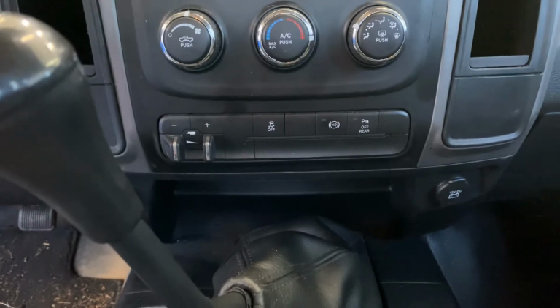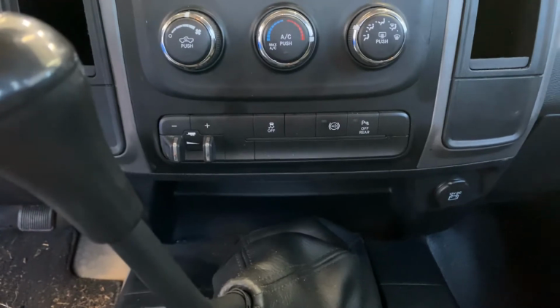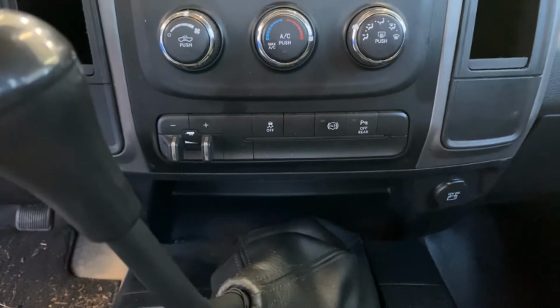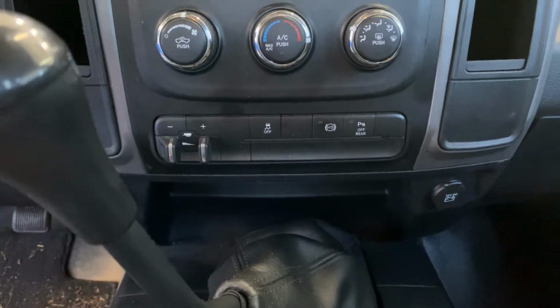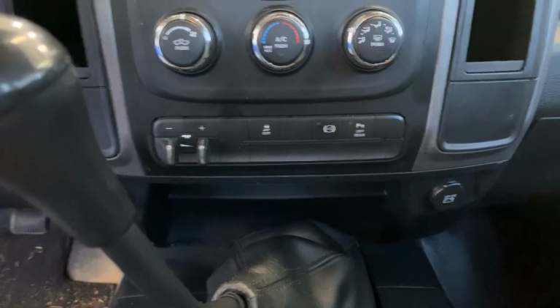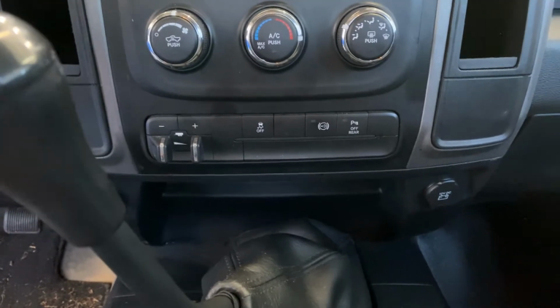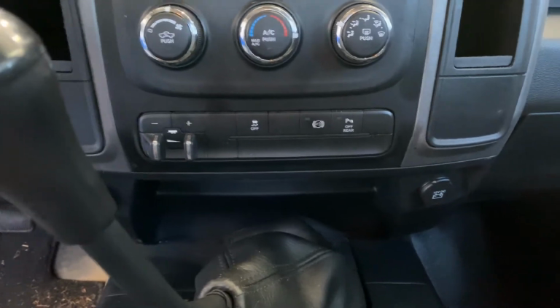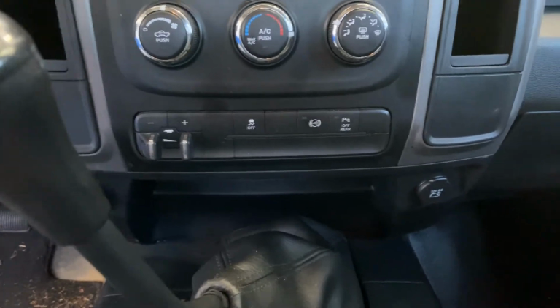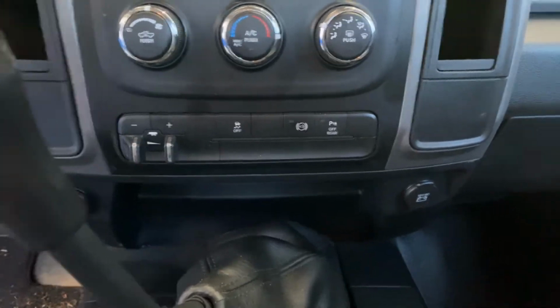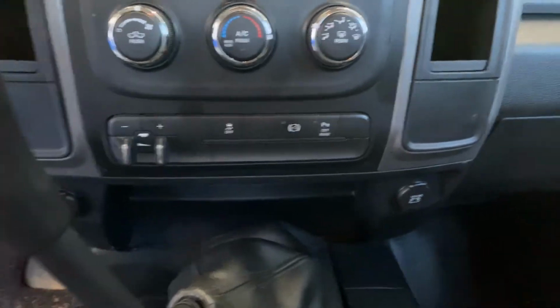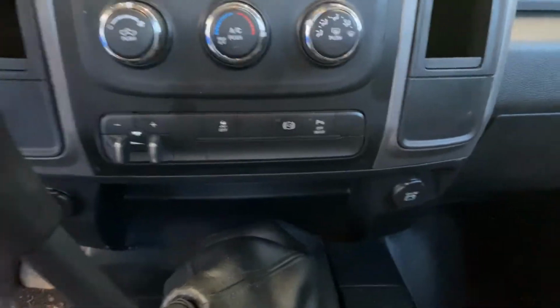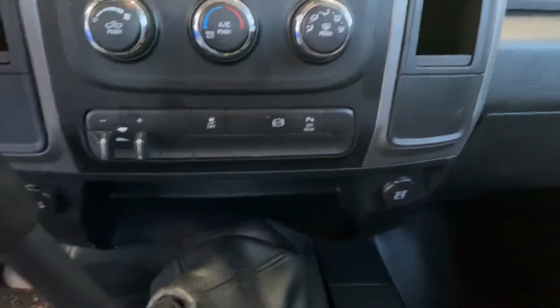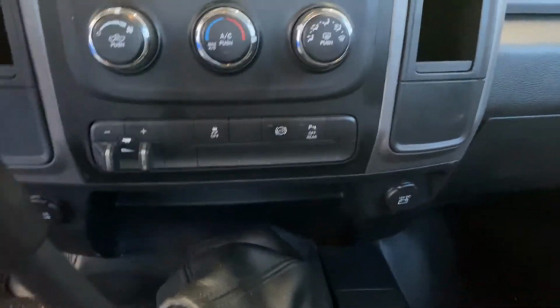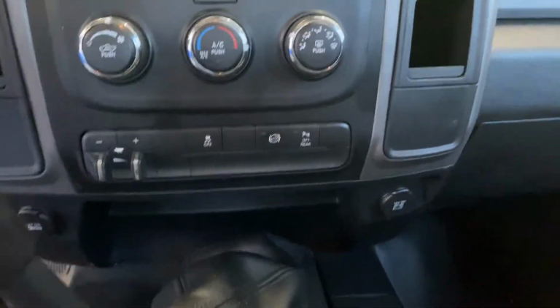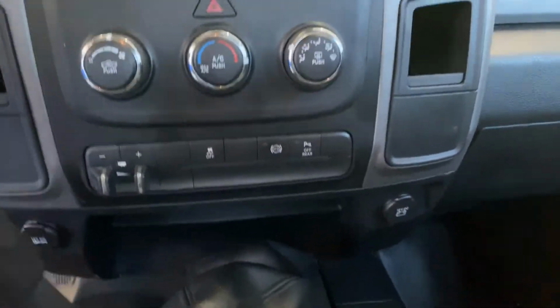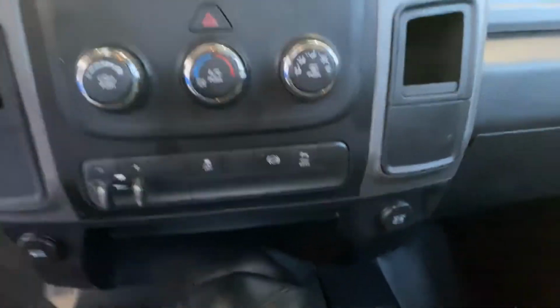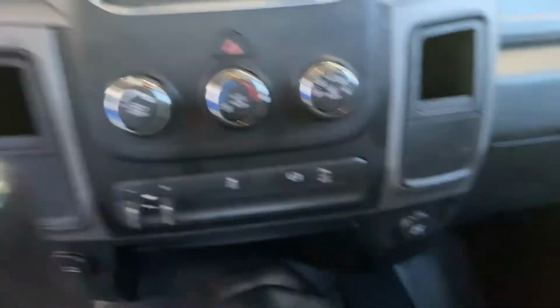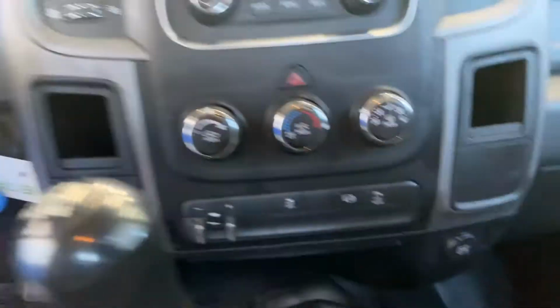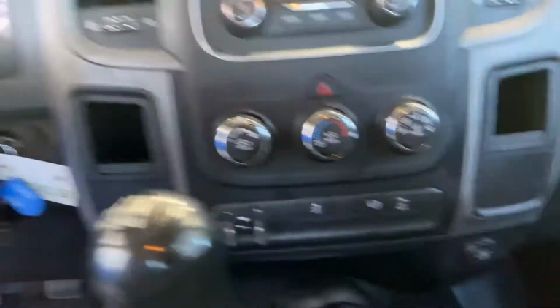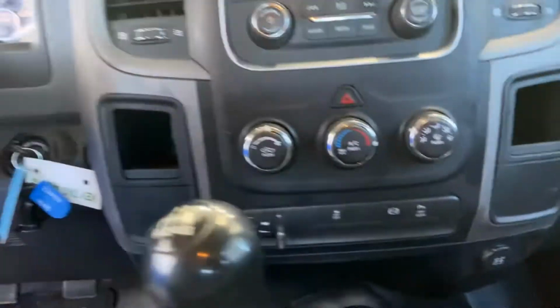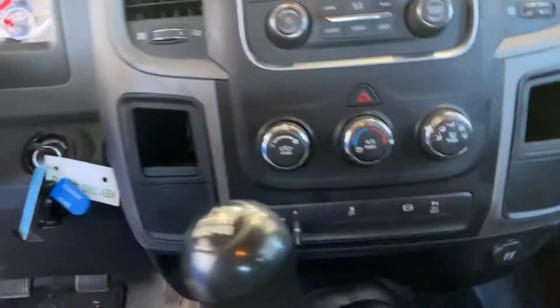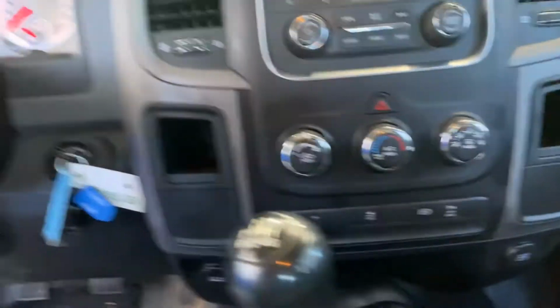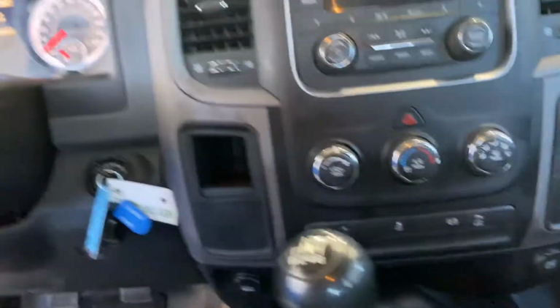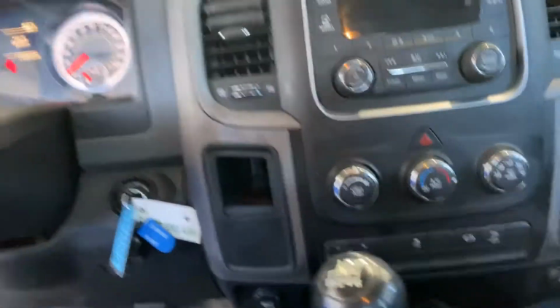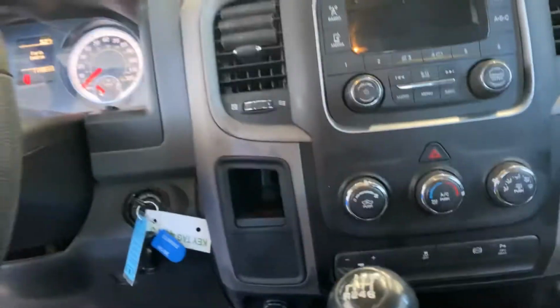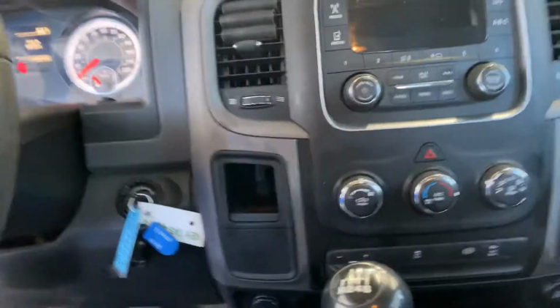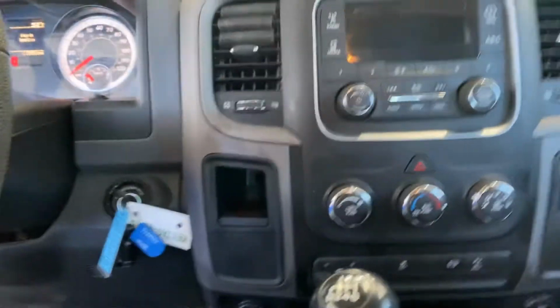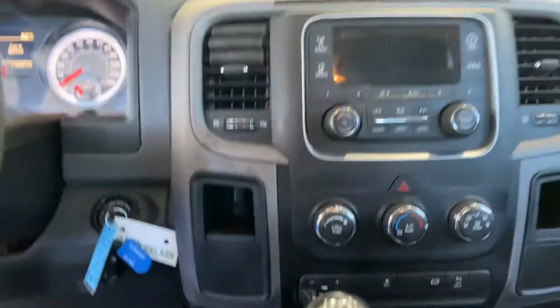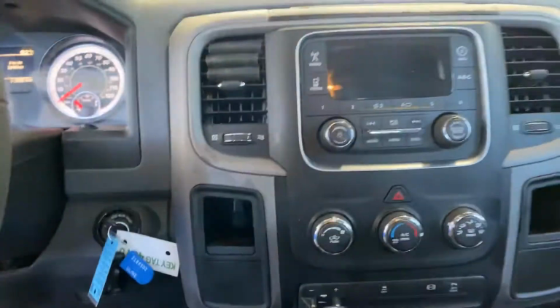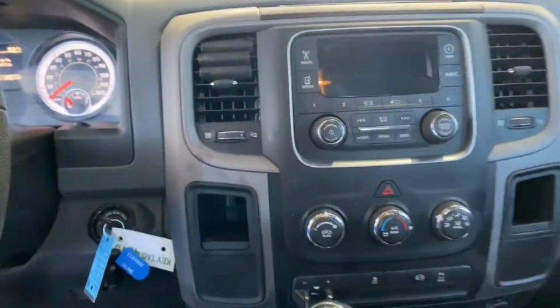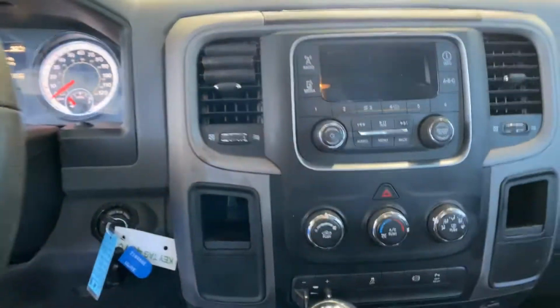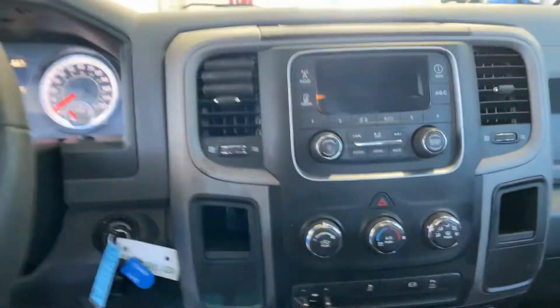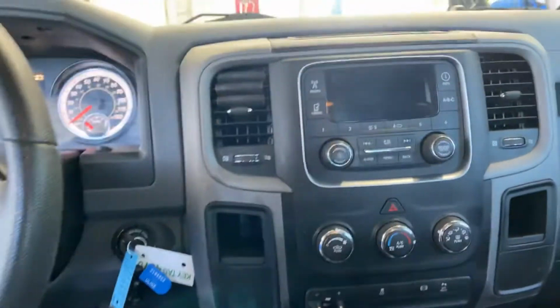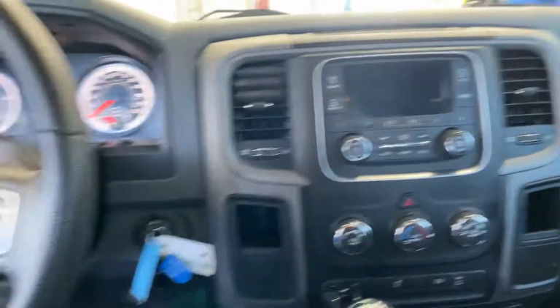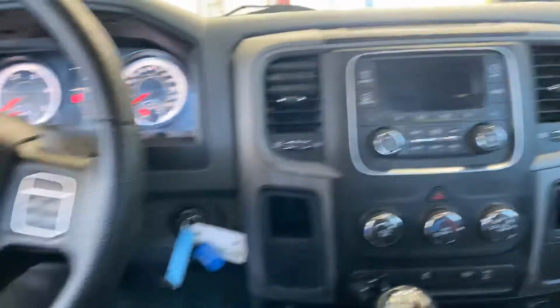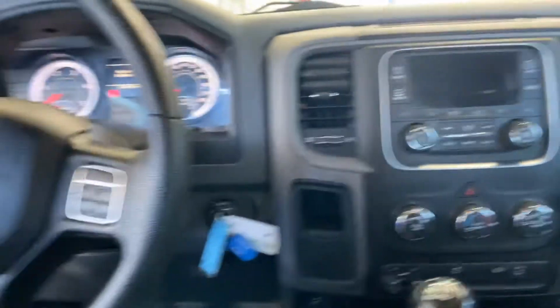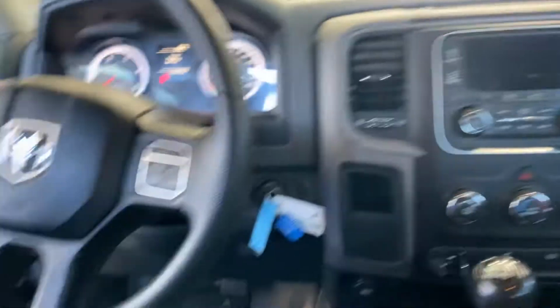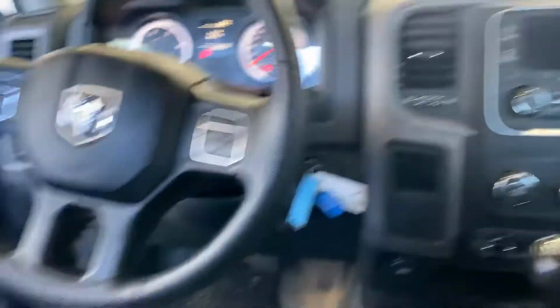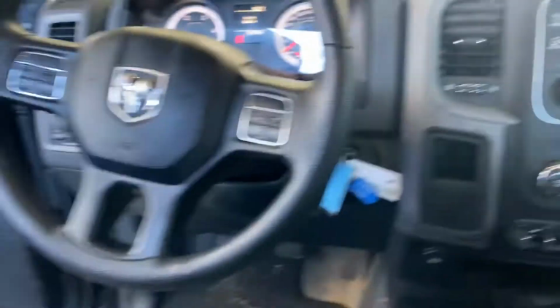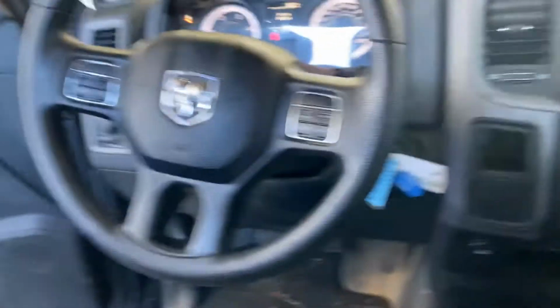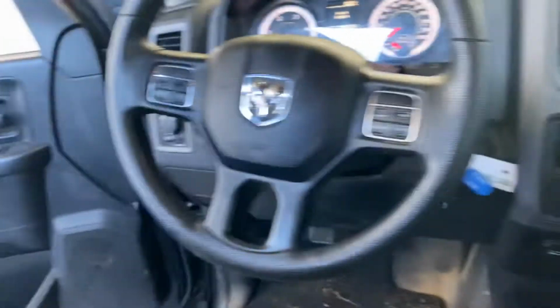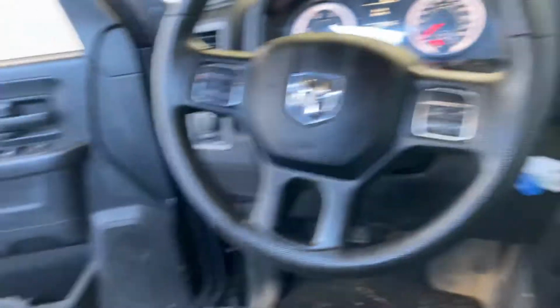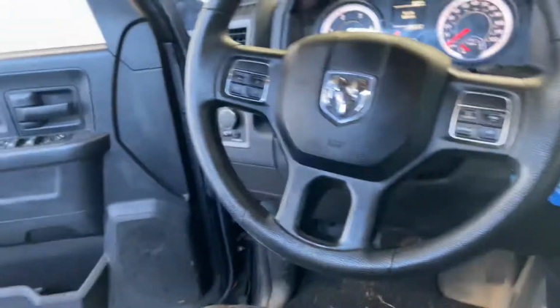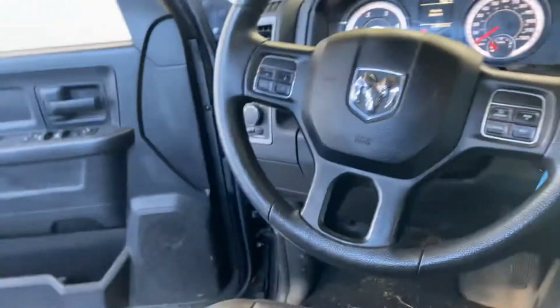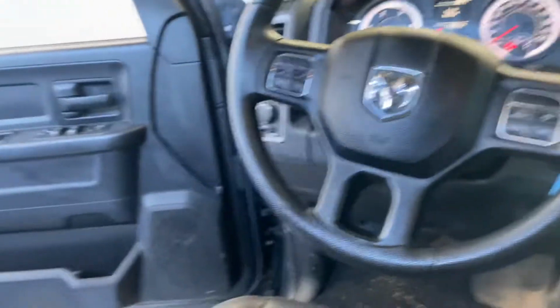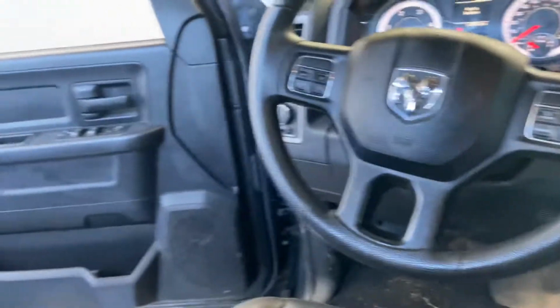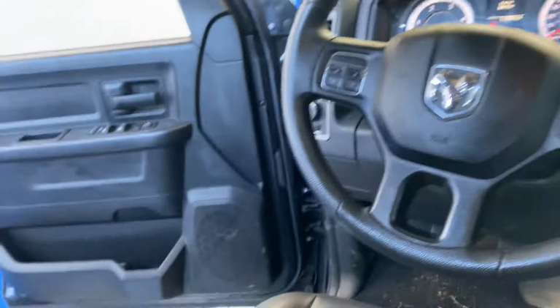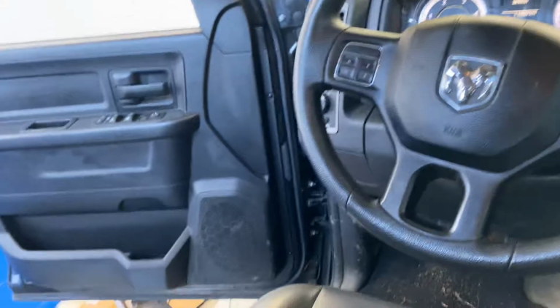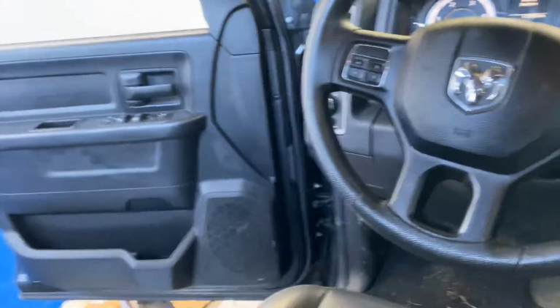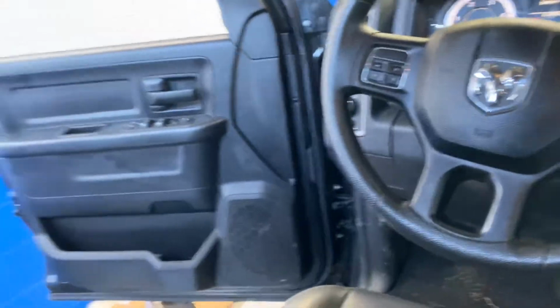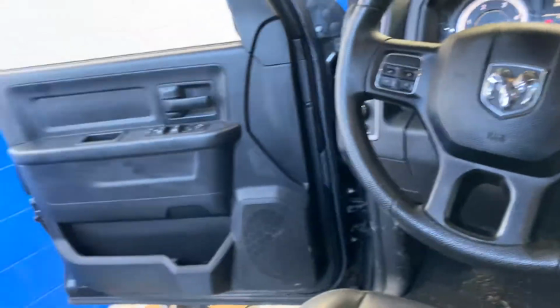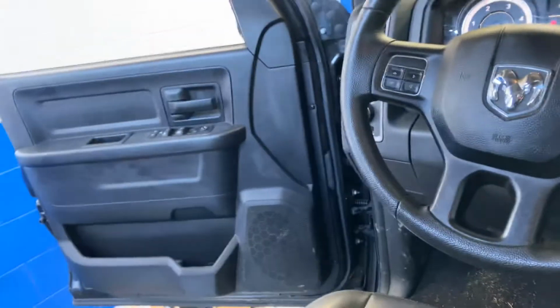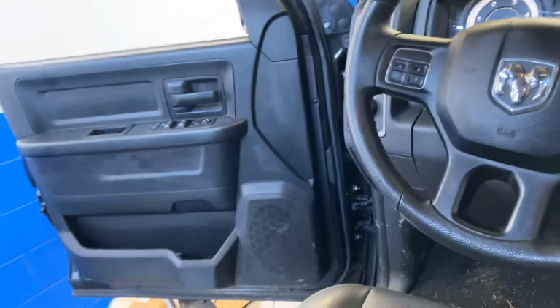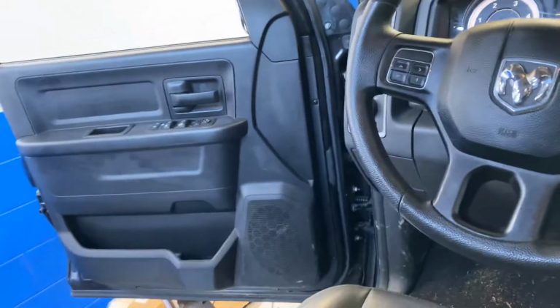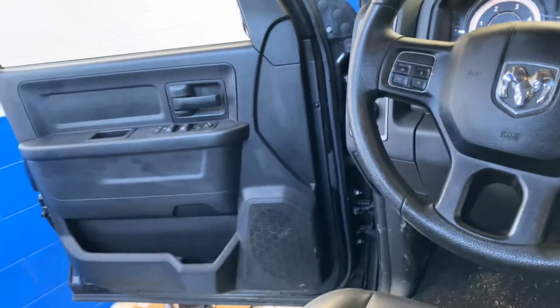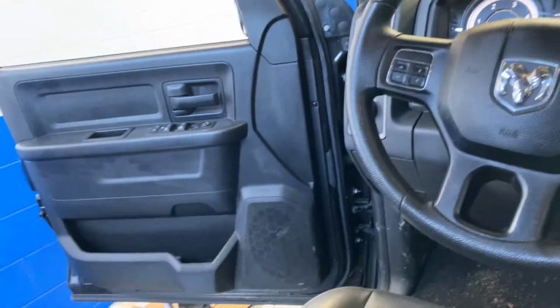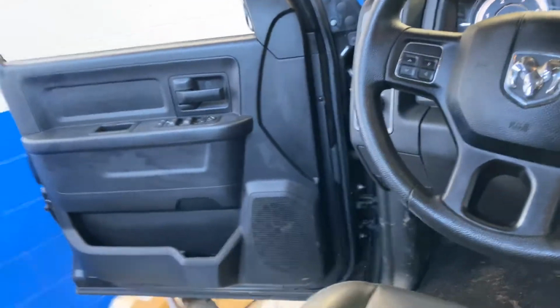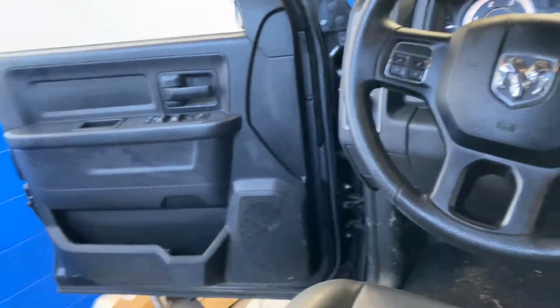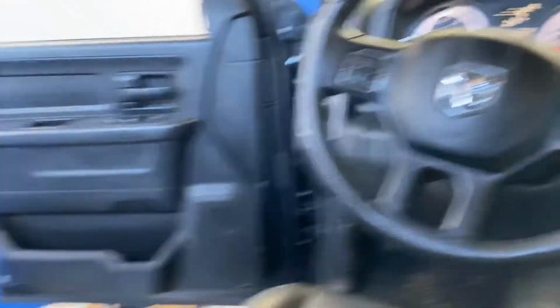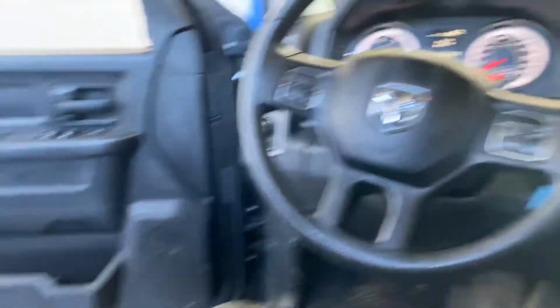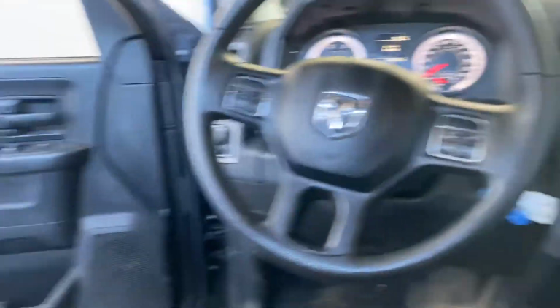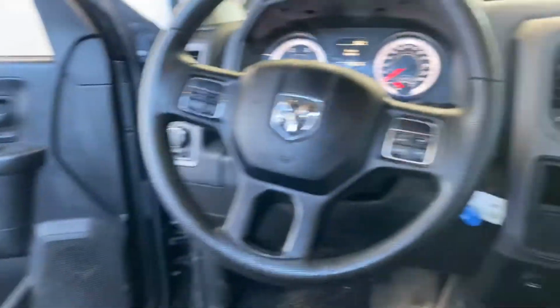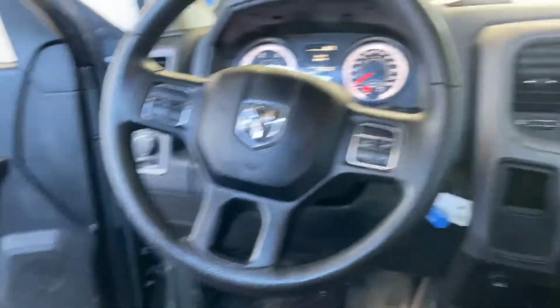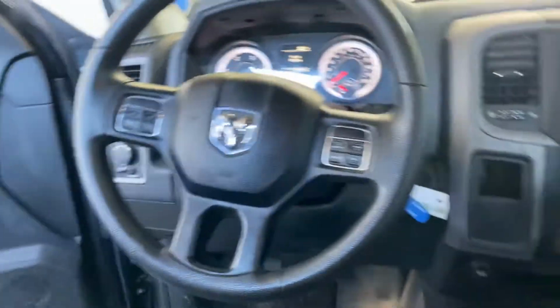Trailer brake, exhaust brake — you know it's been deleted. It has a muffler on it. Power windows, power locks.